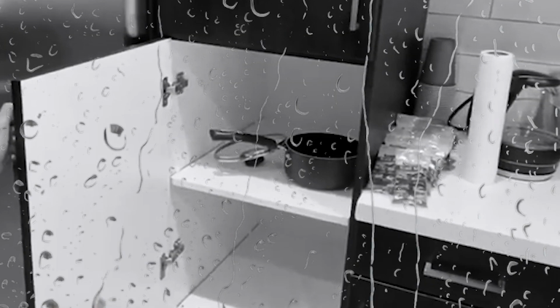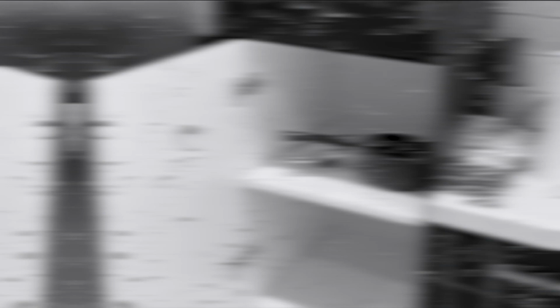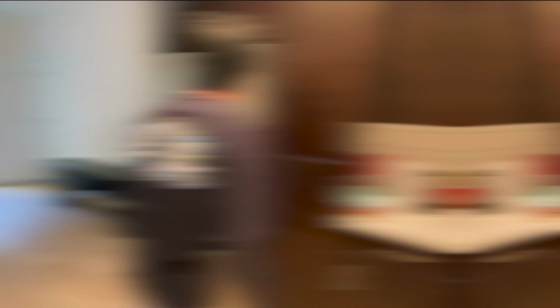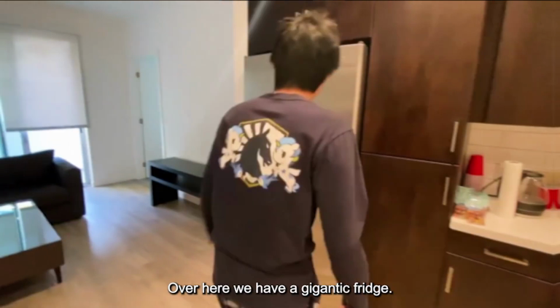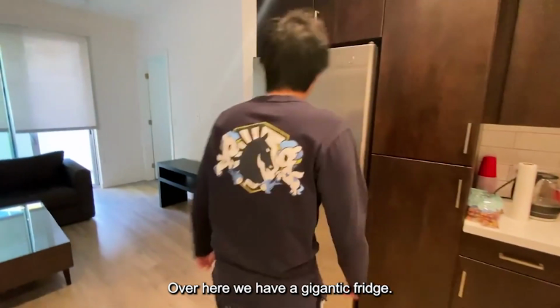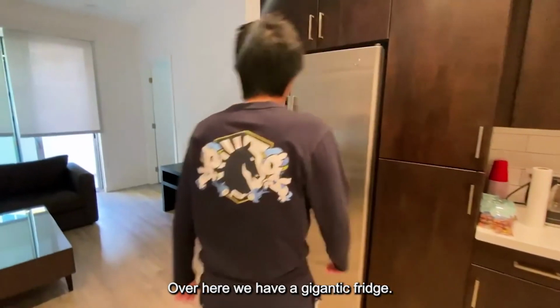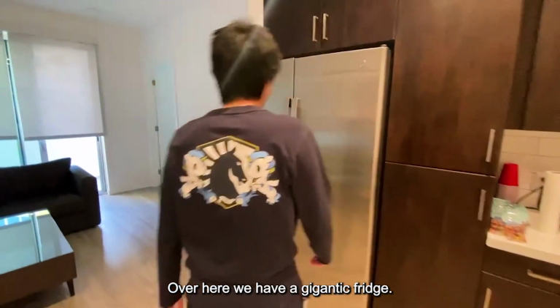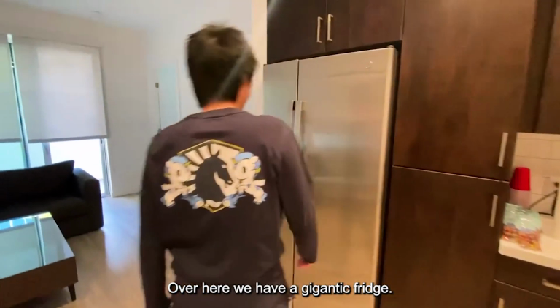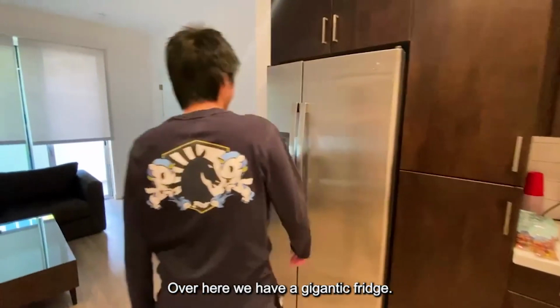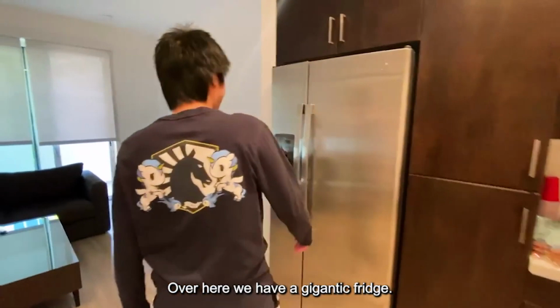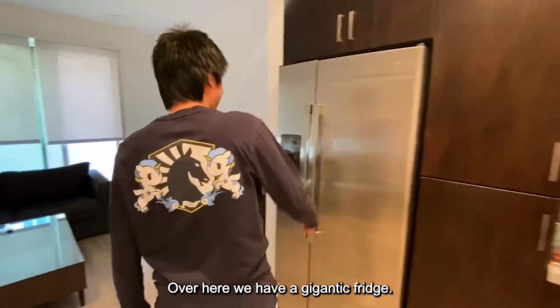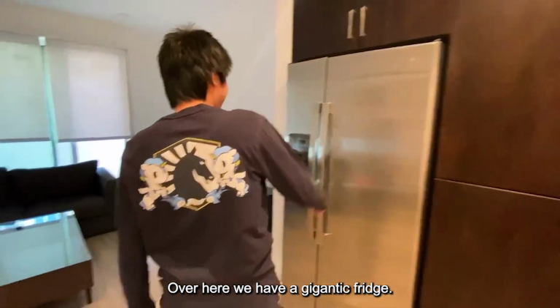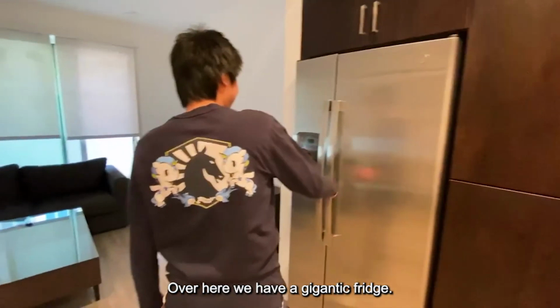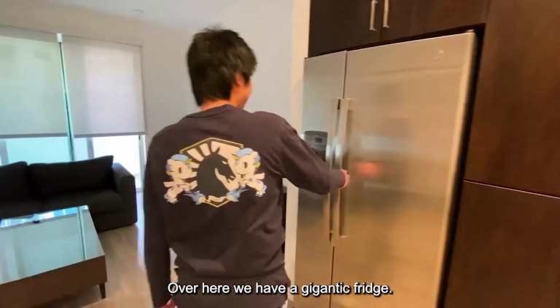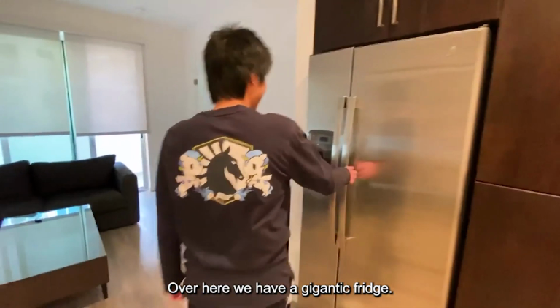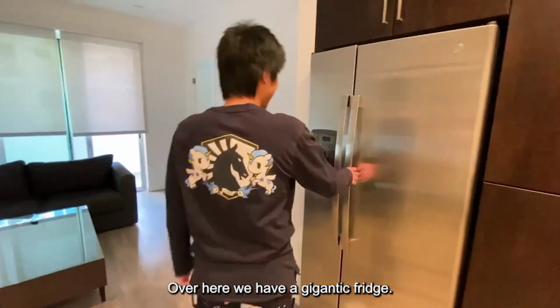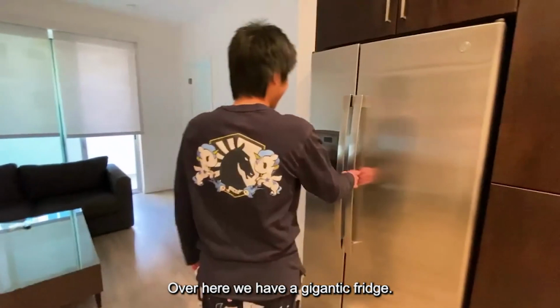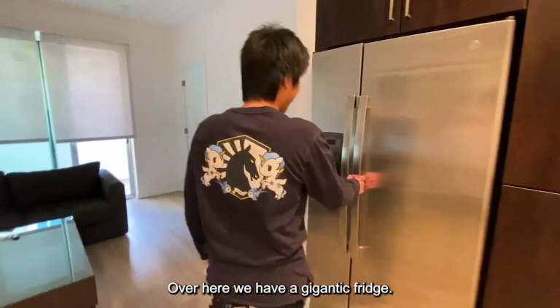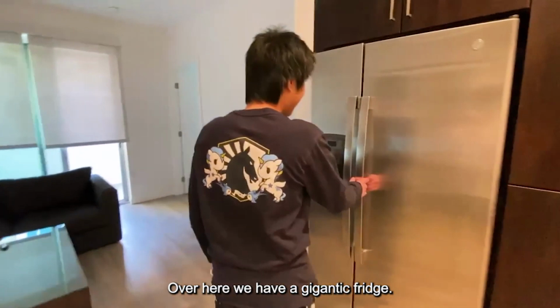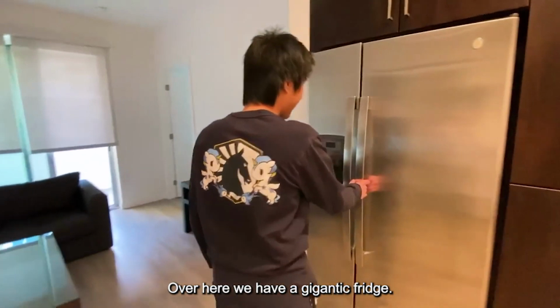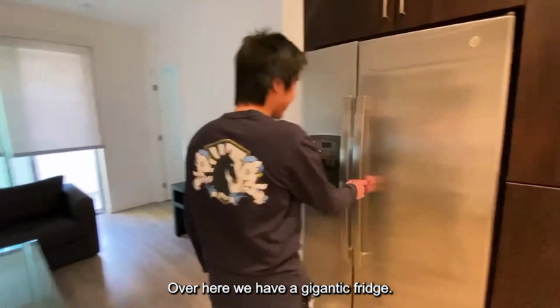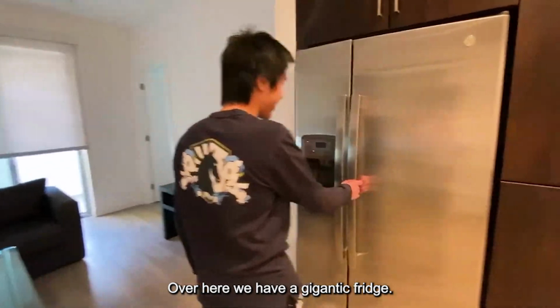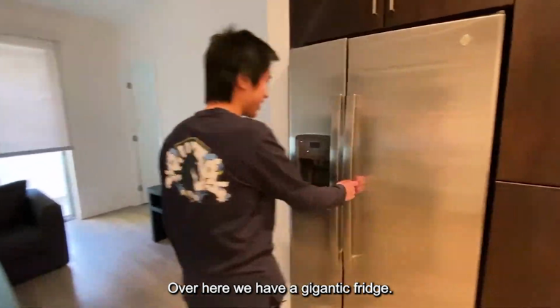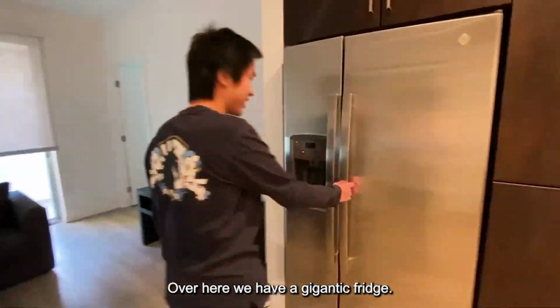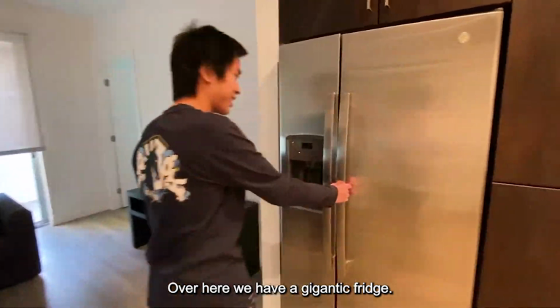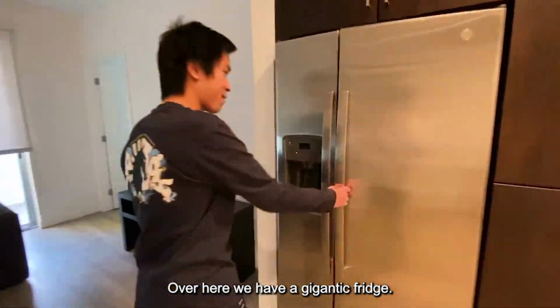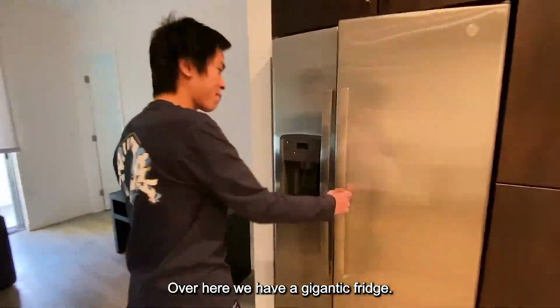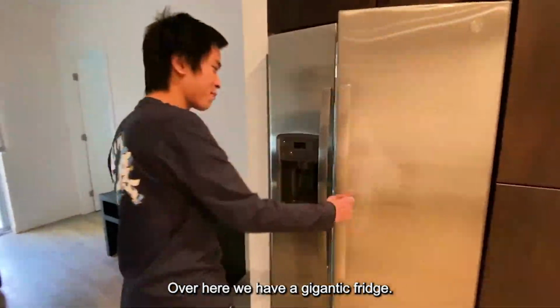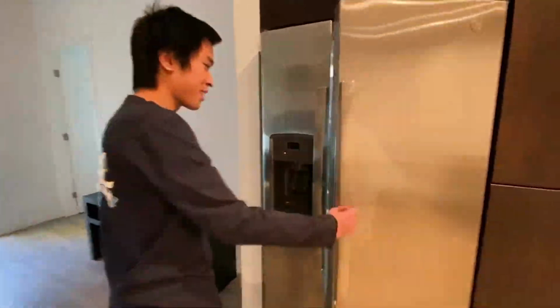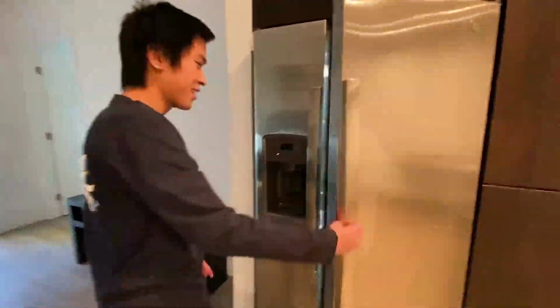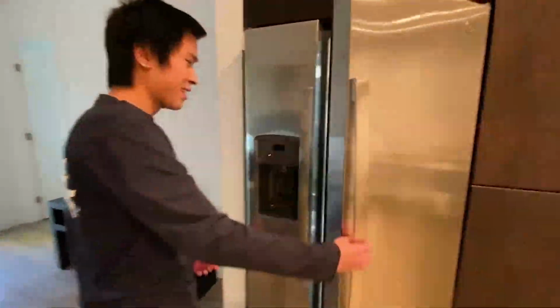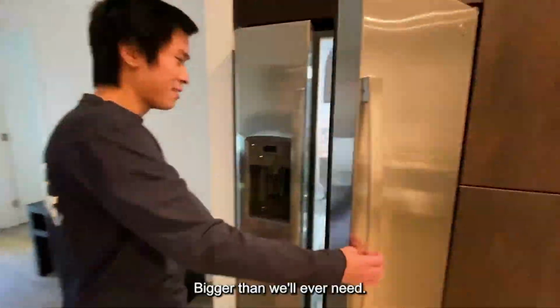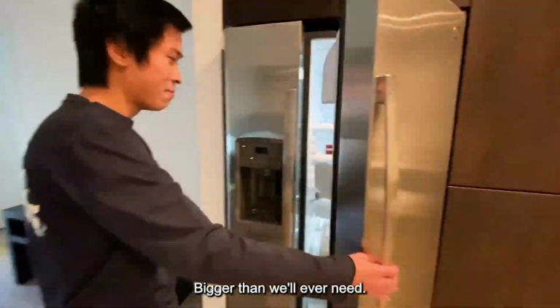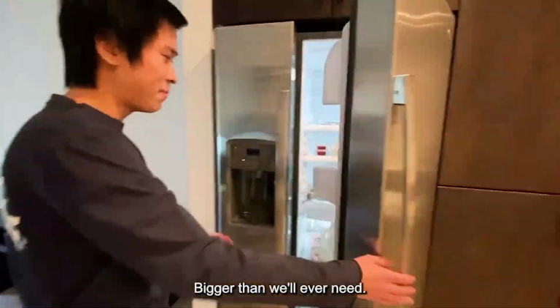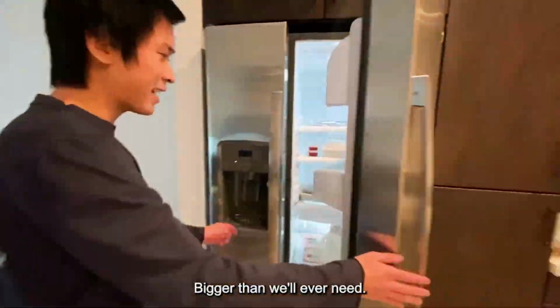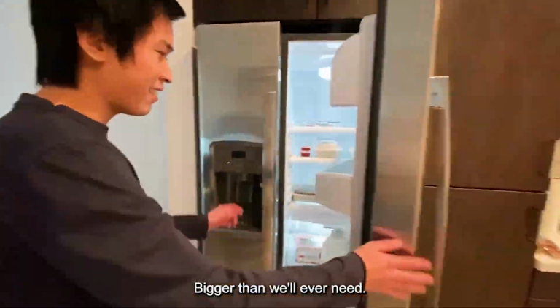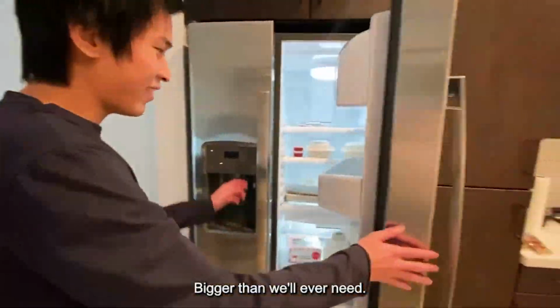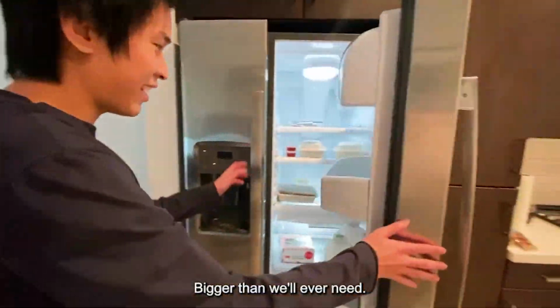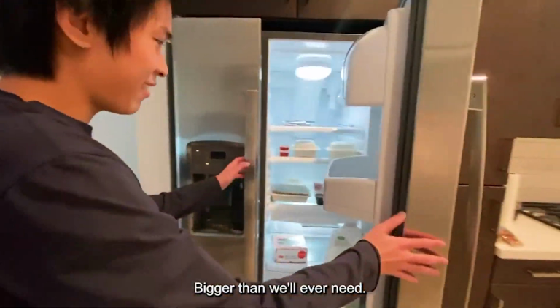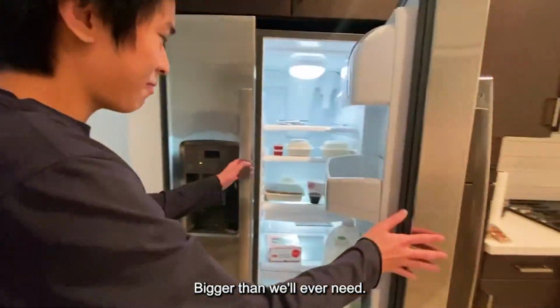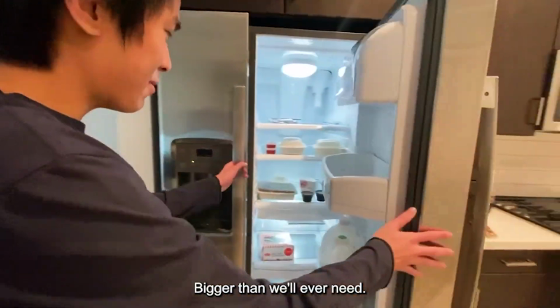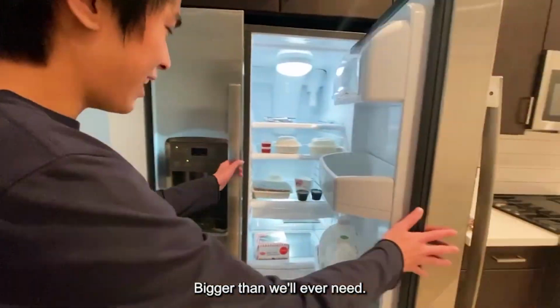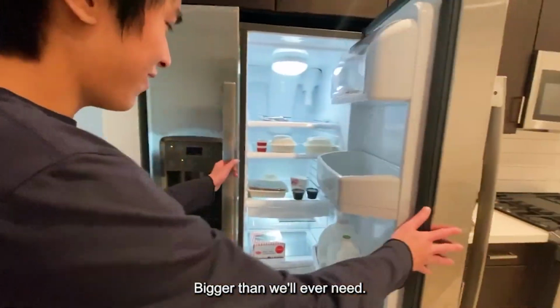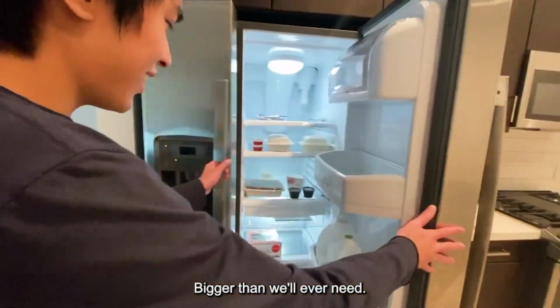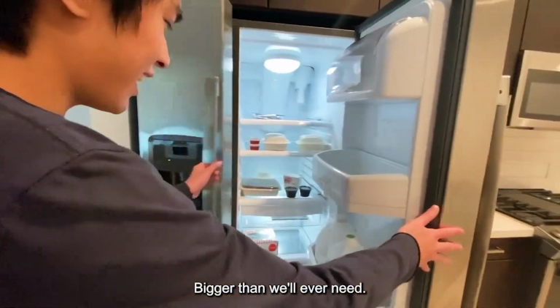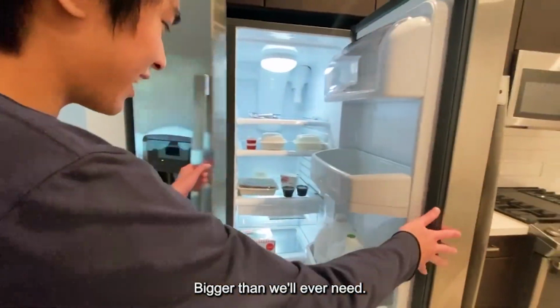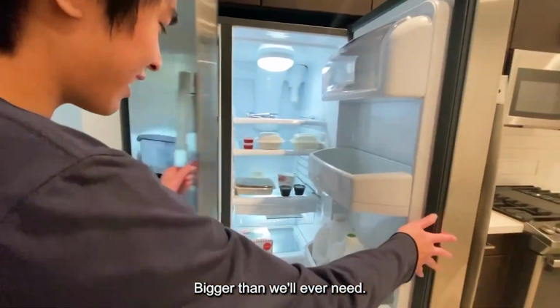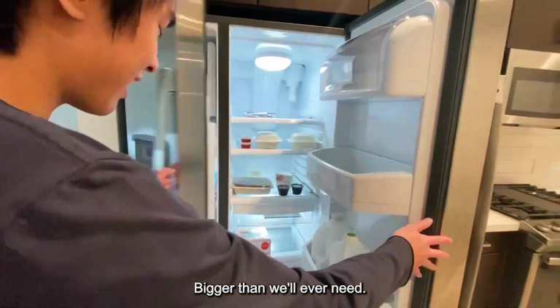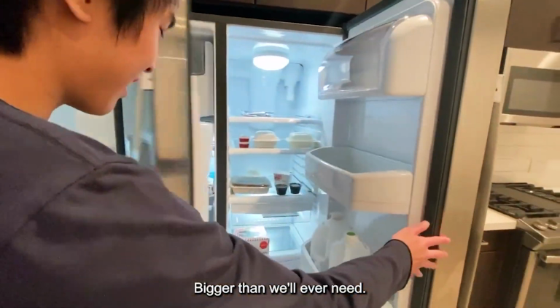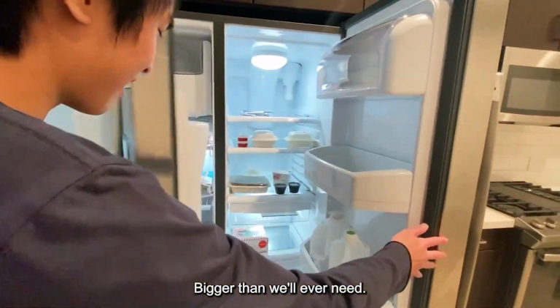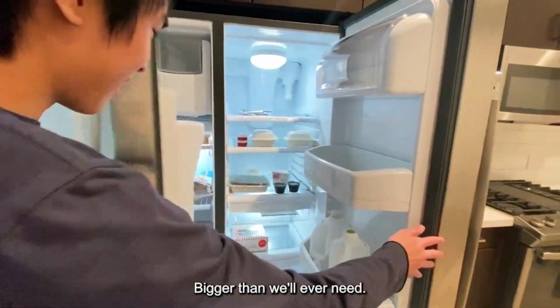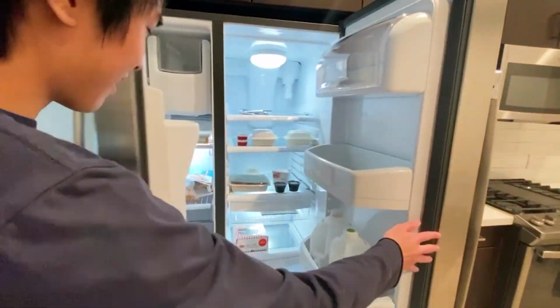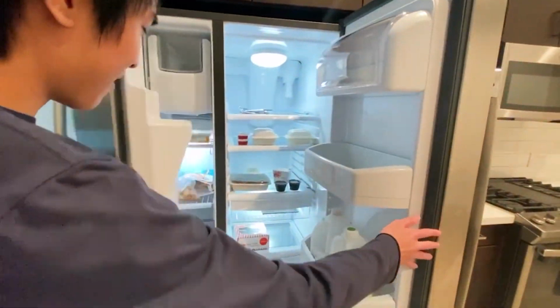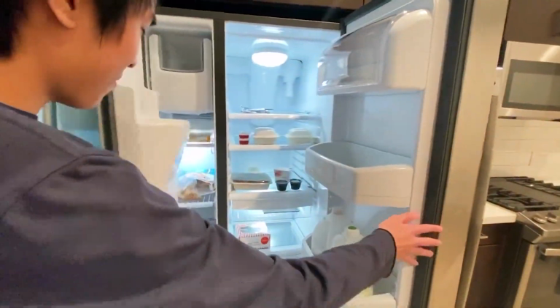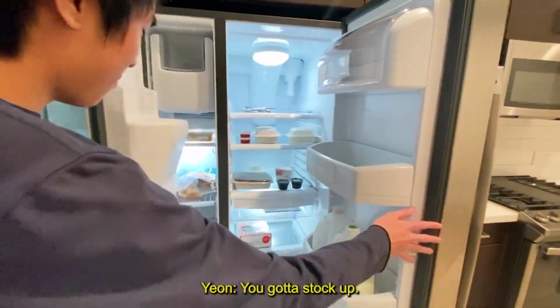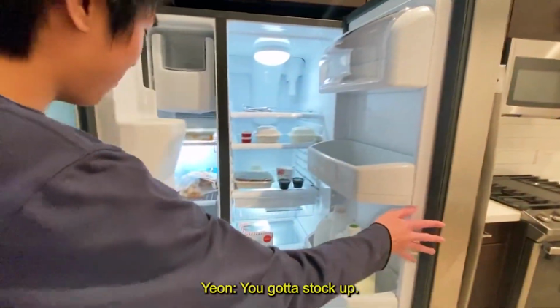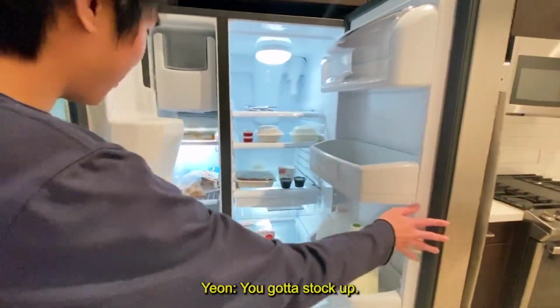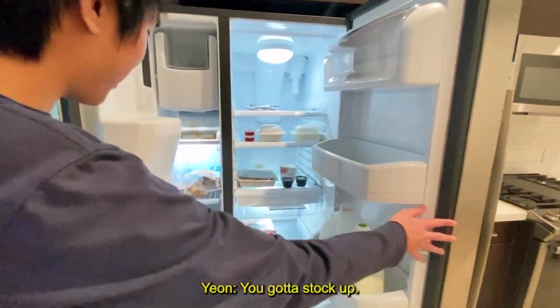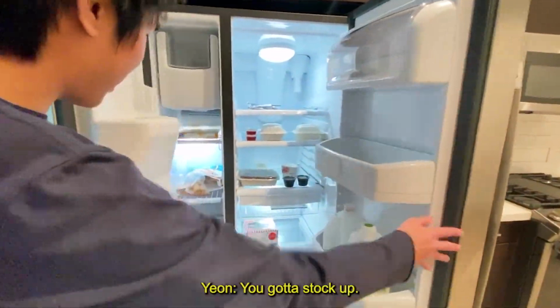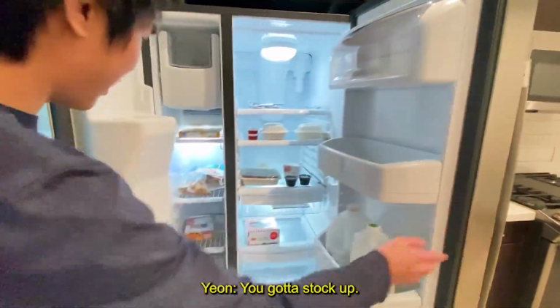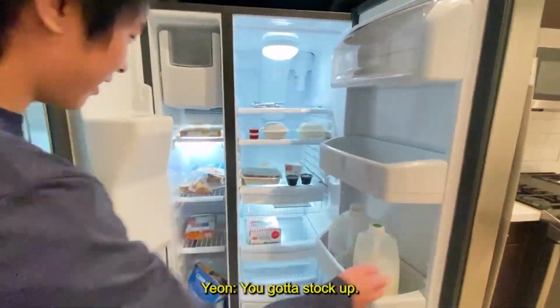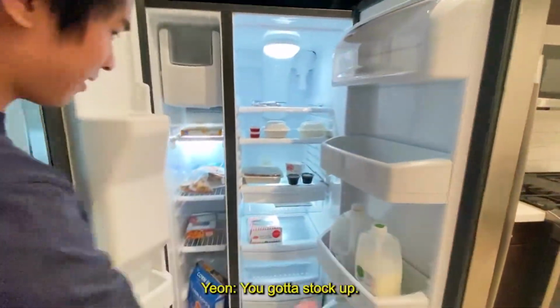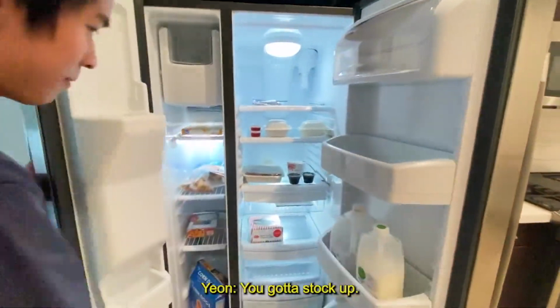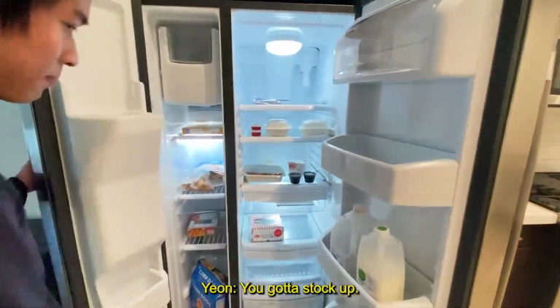Over here we have the gigantic fridge, bigger than we will ever need. We've got to stock up.